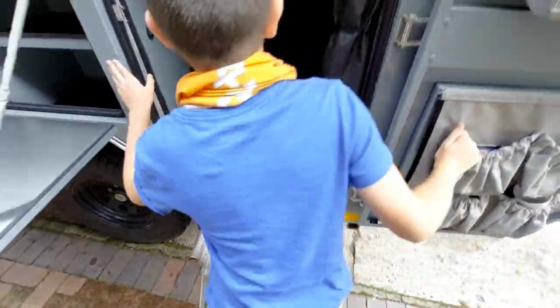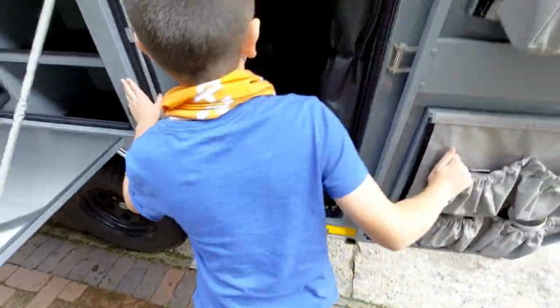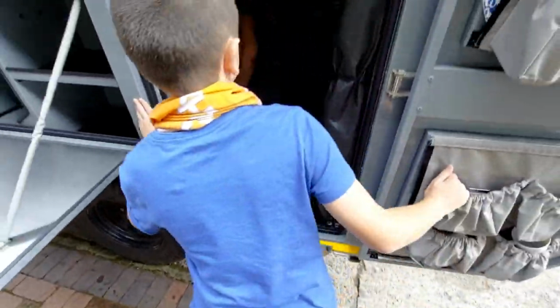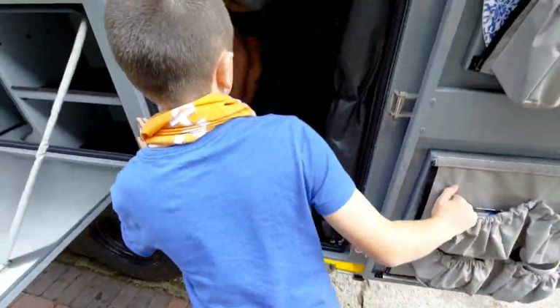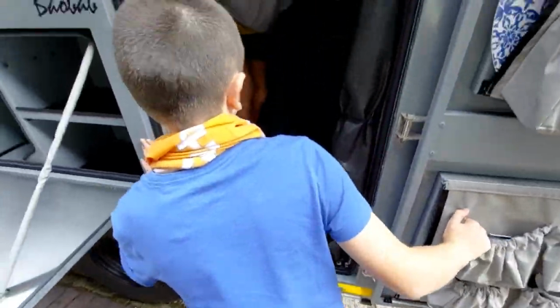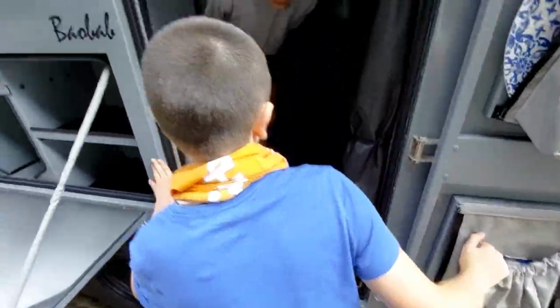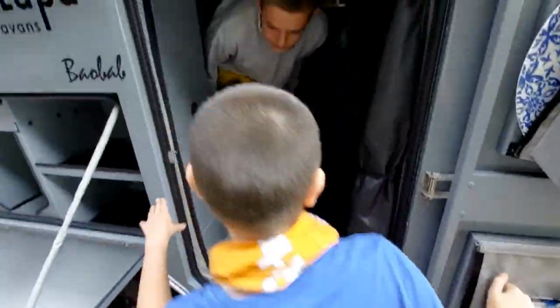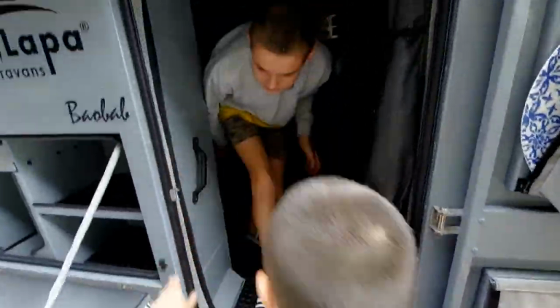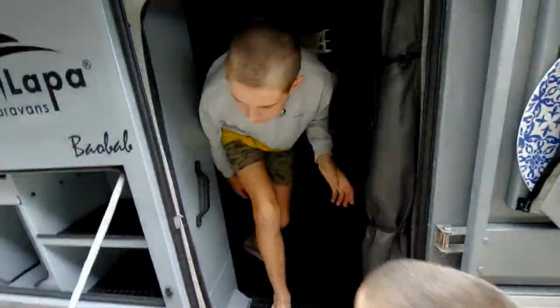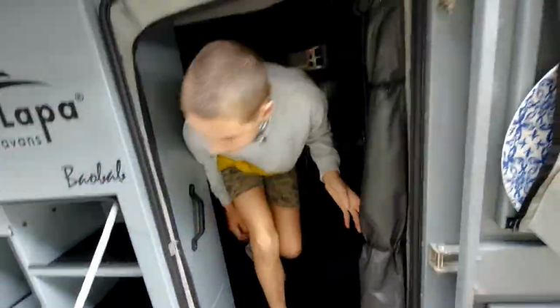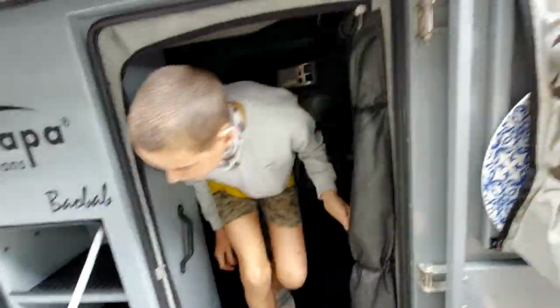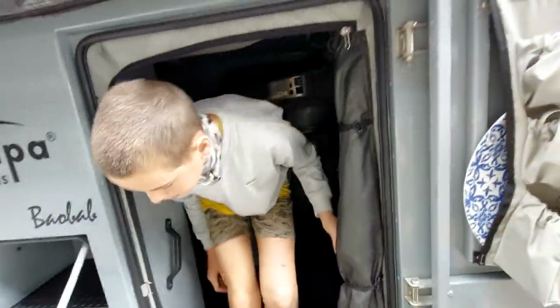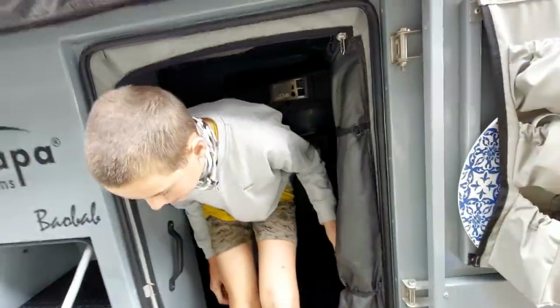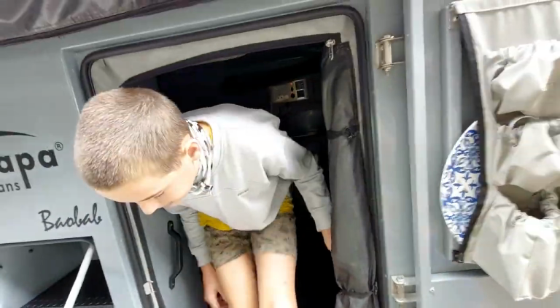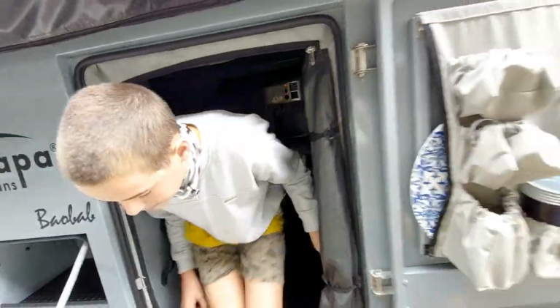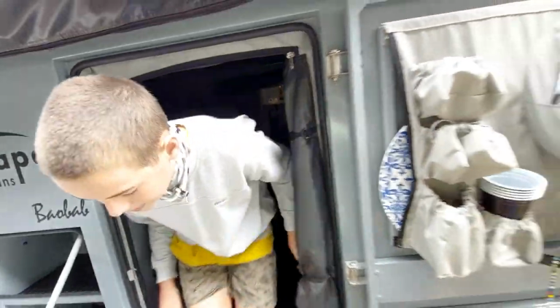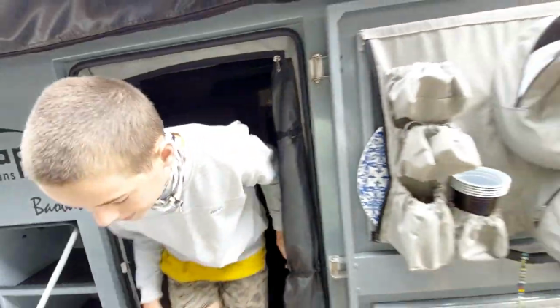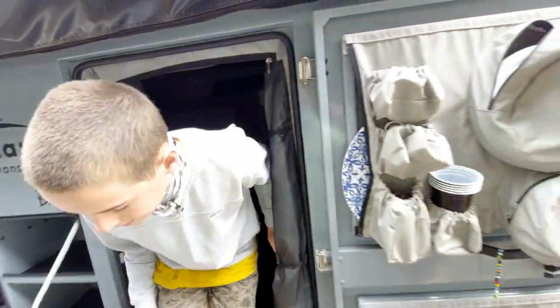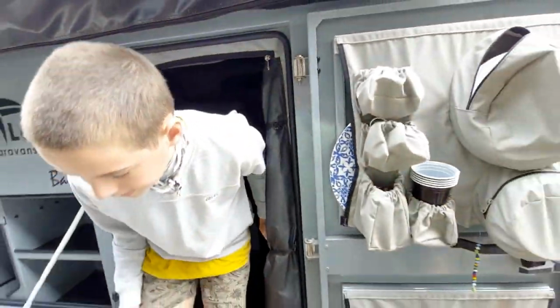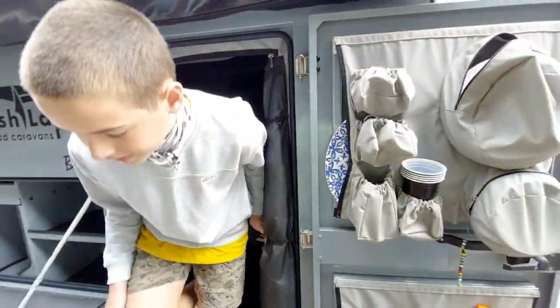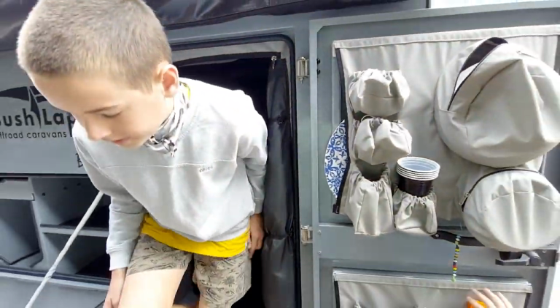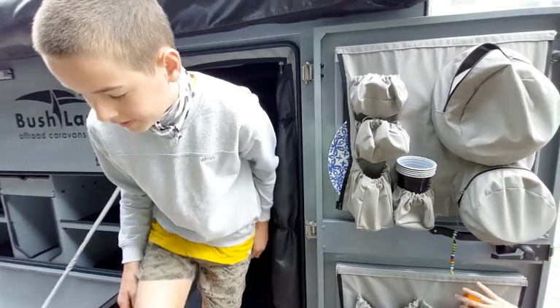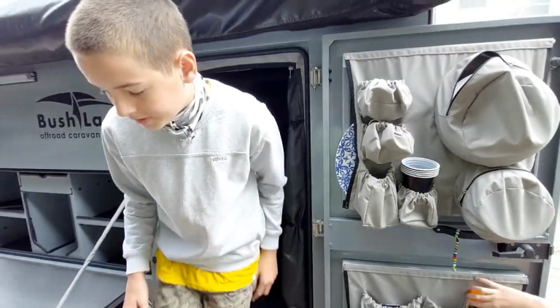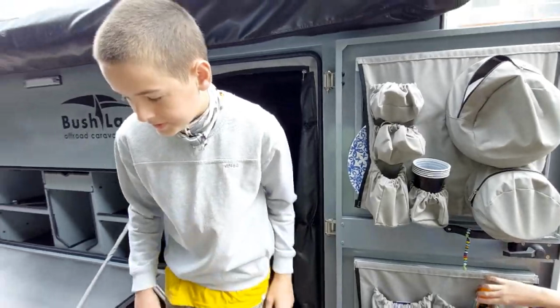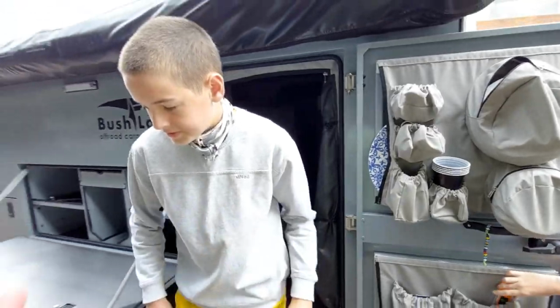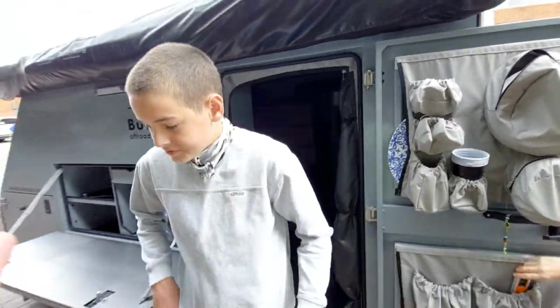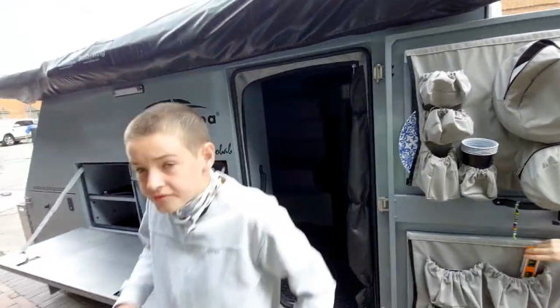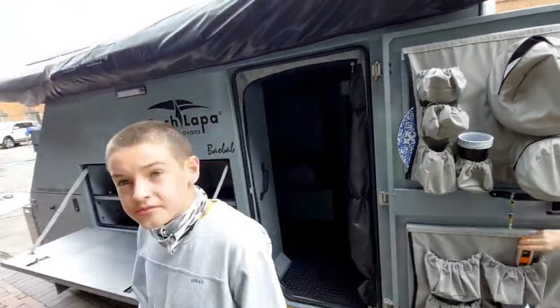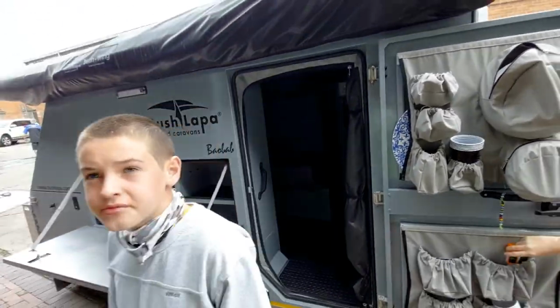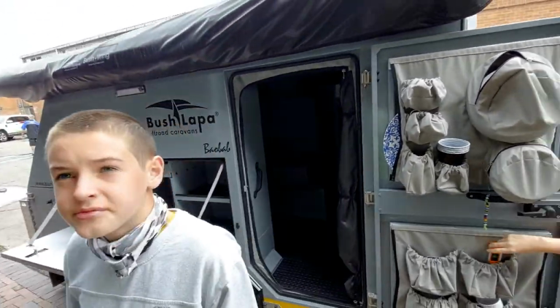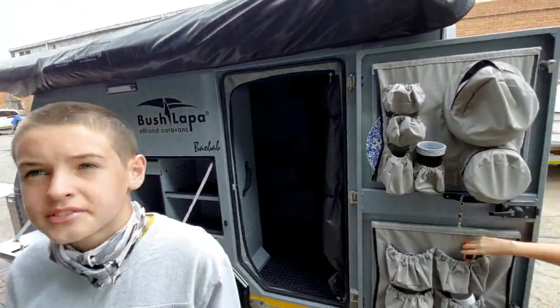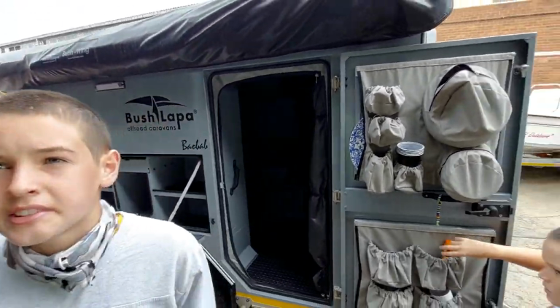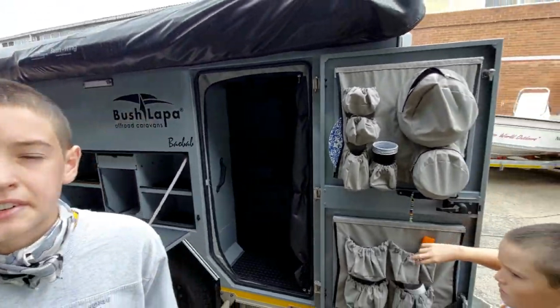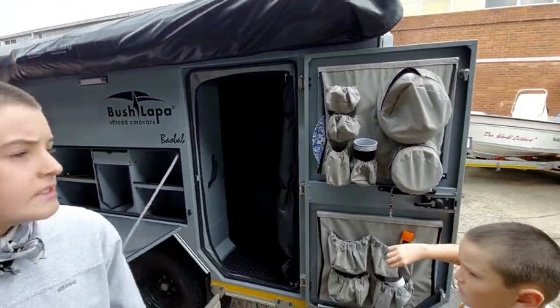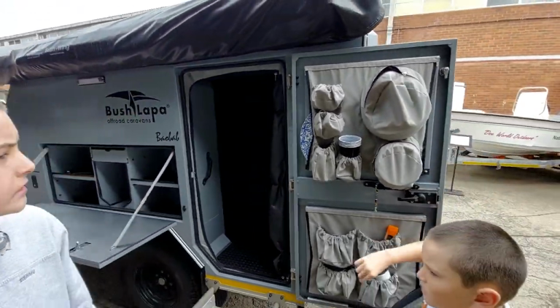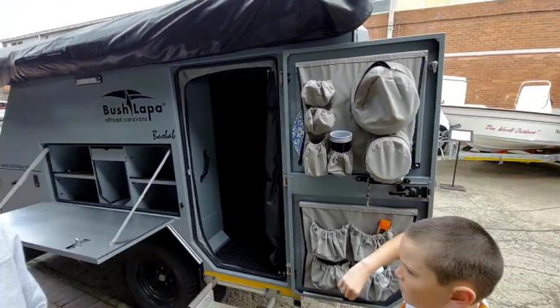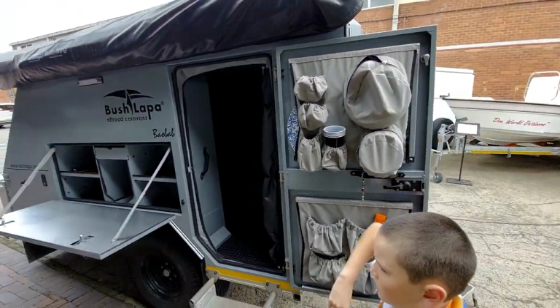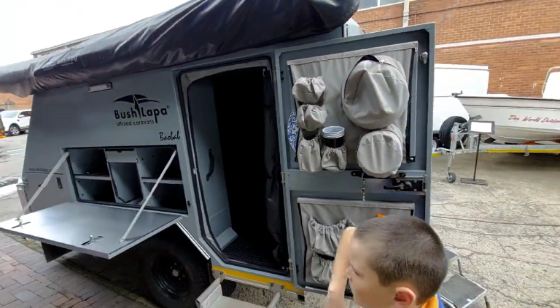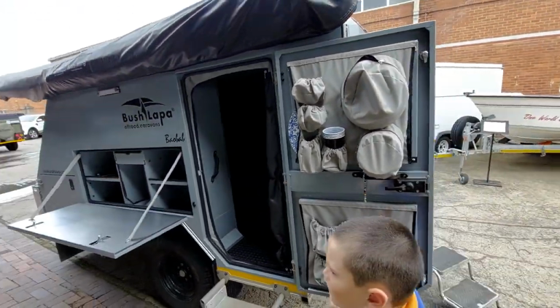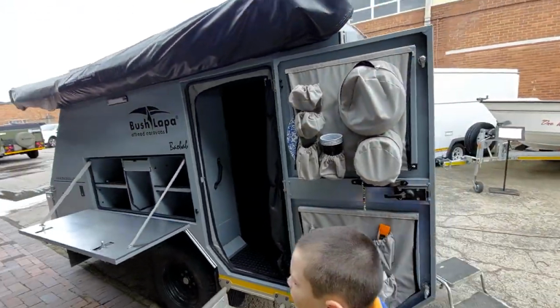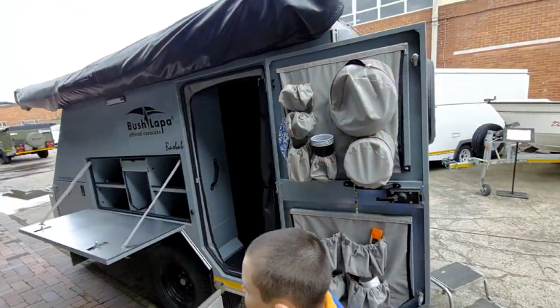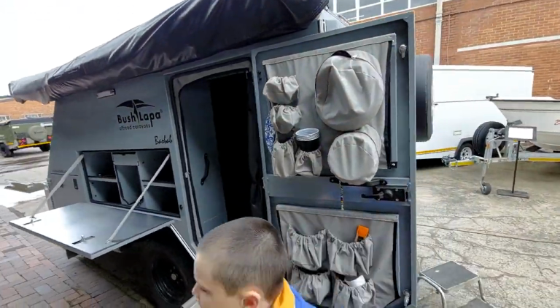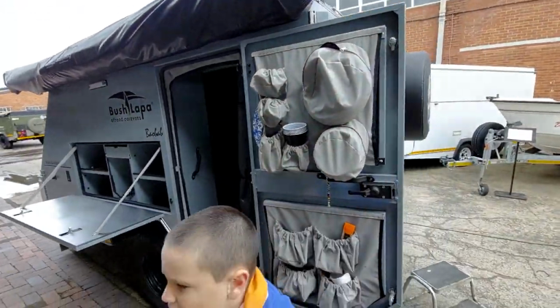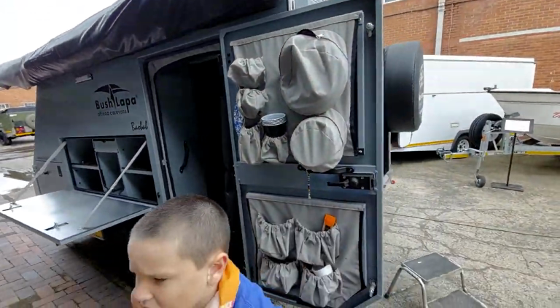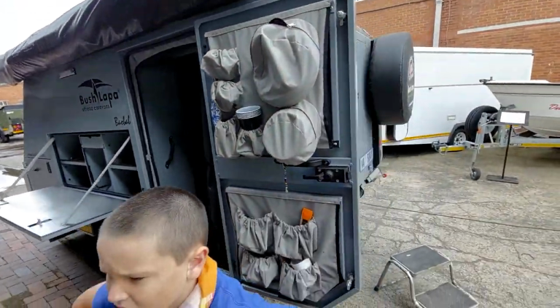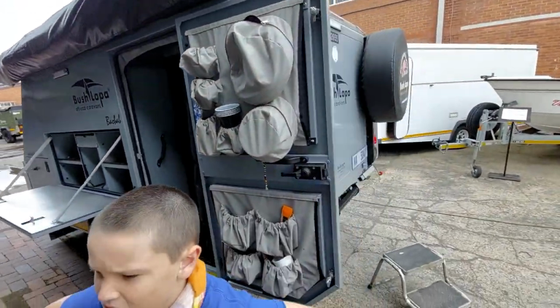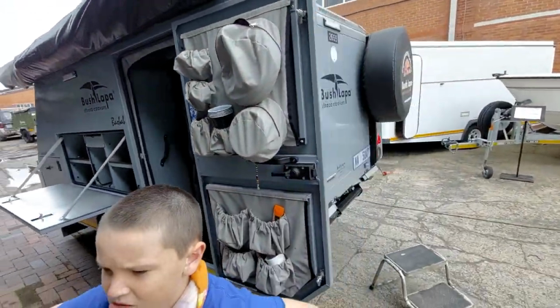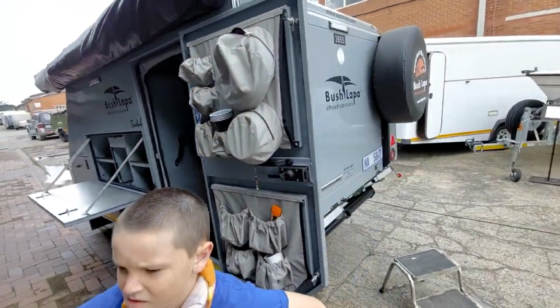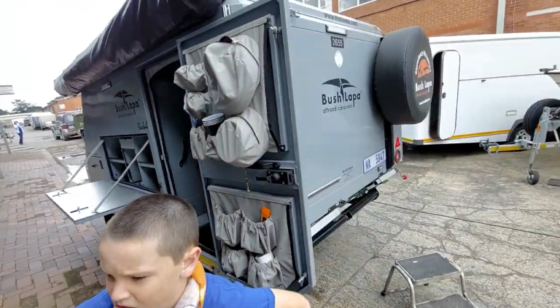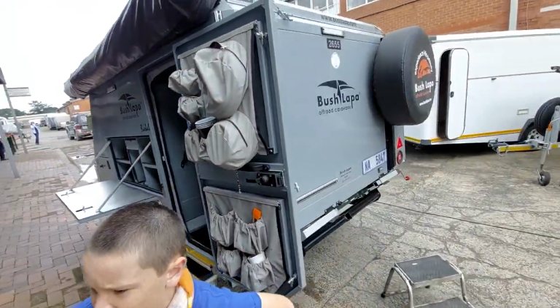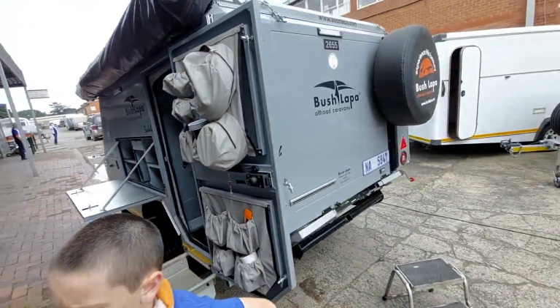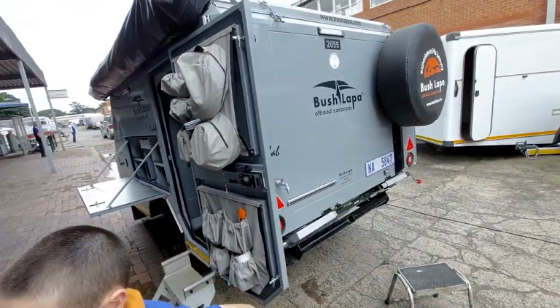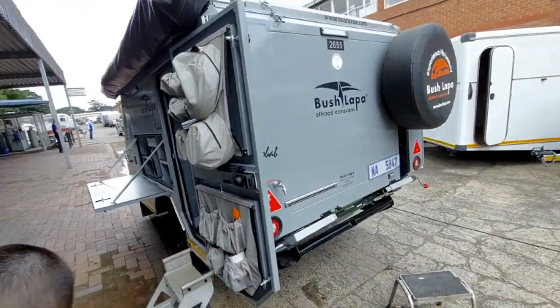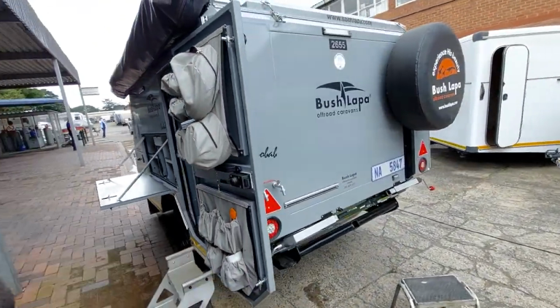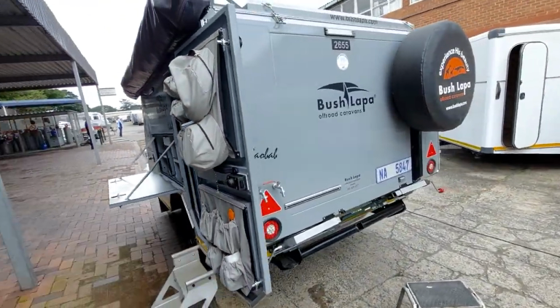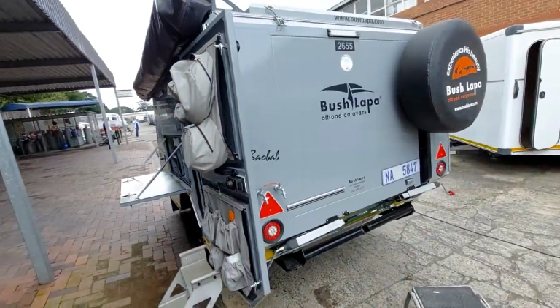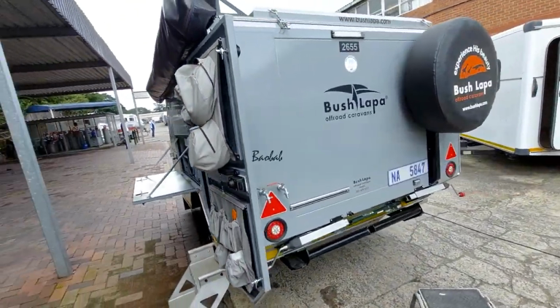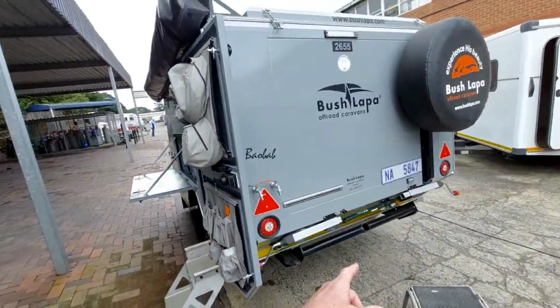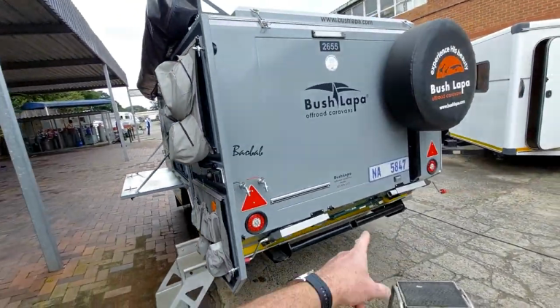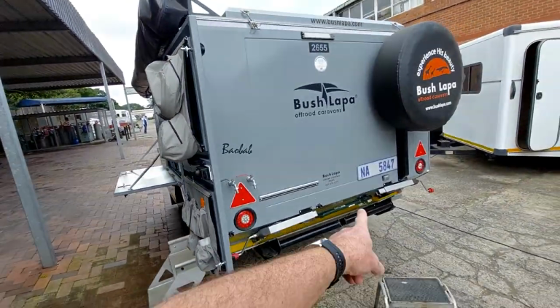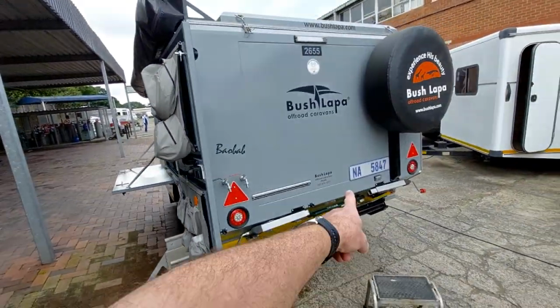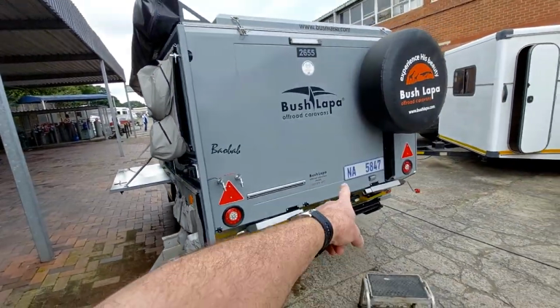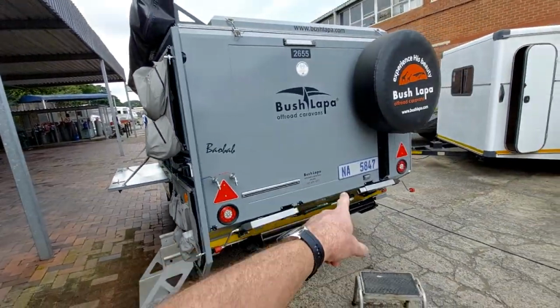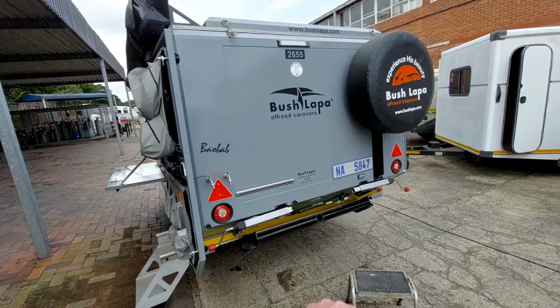I think this one's sold — it's packed up. Actually, this is not new — this is coming in for service. It's actually coming from Namibia.